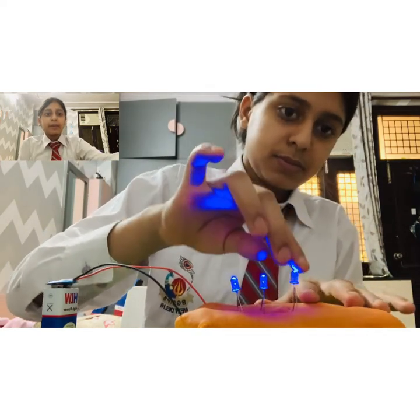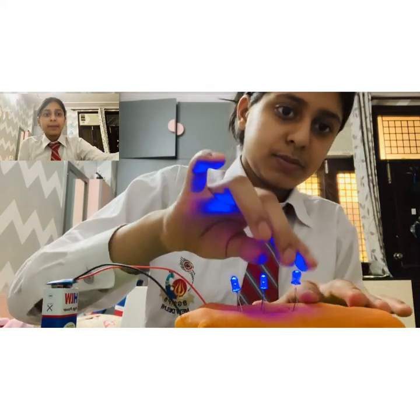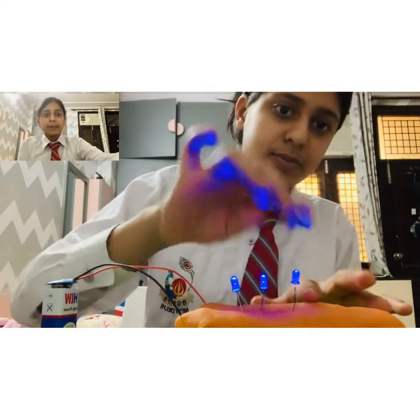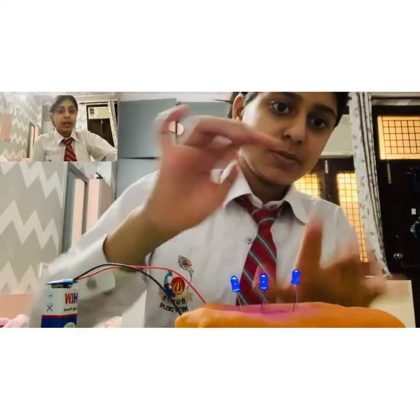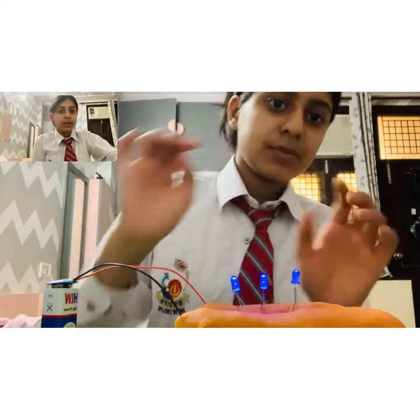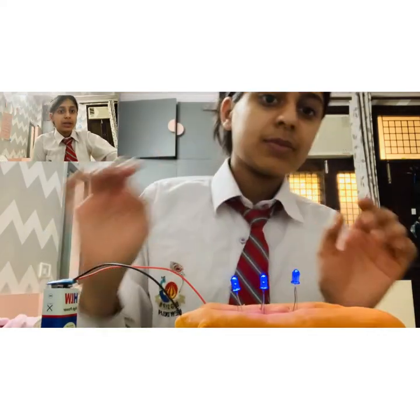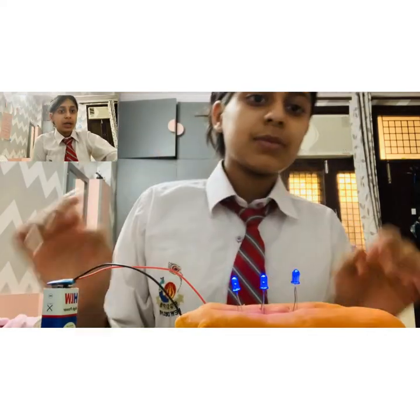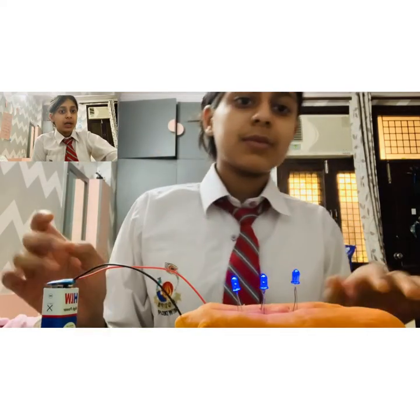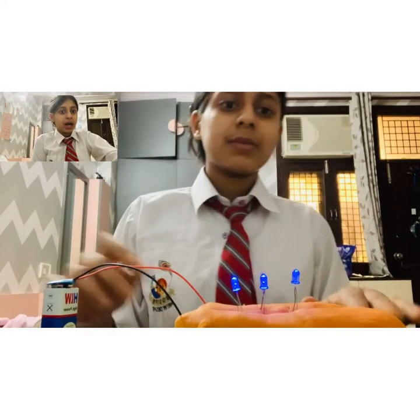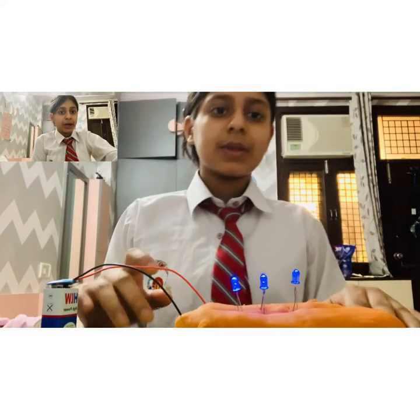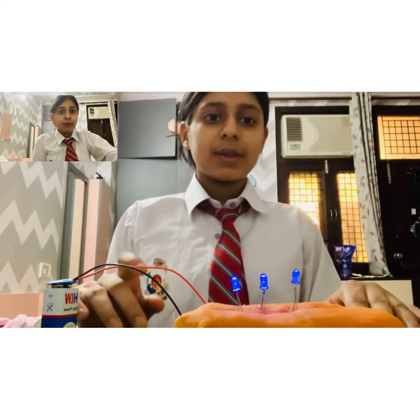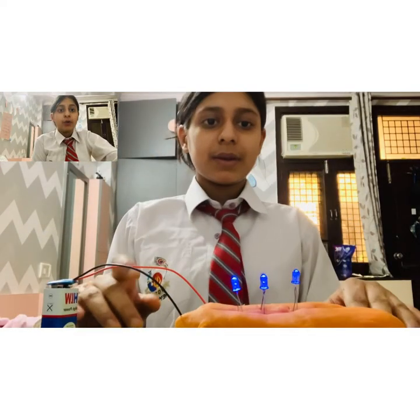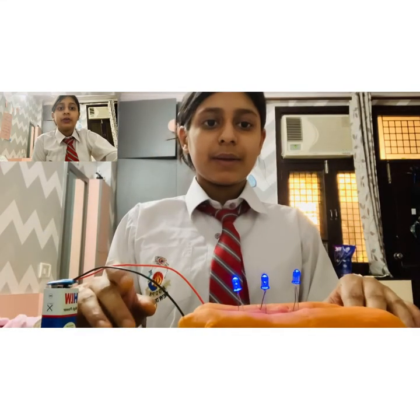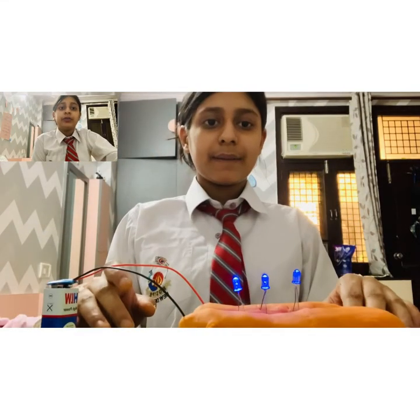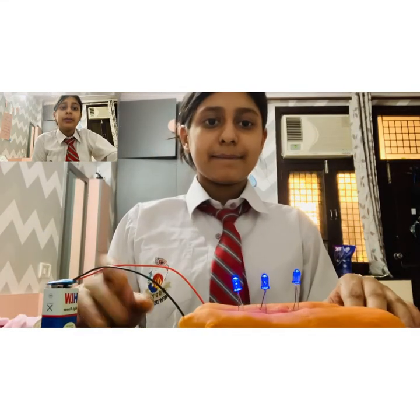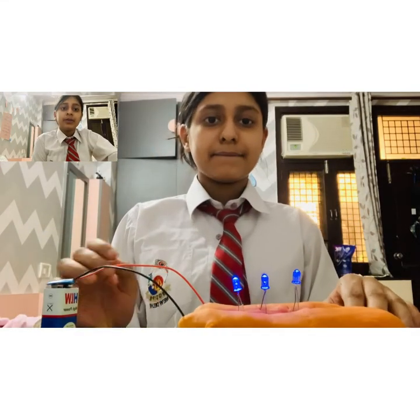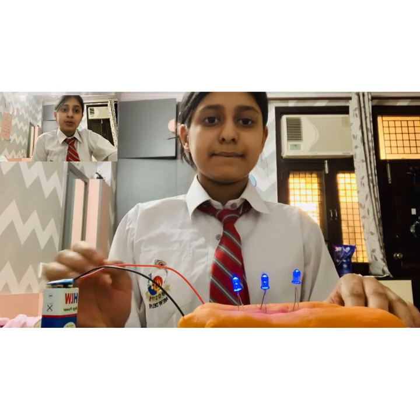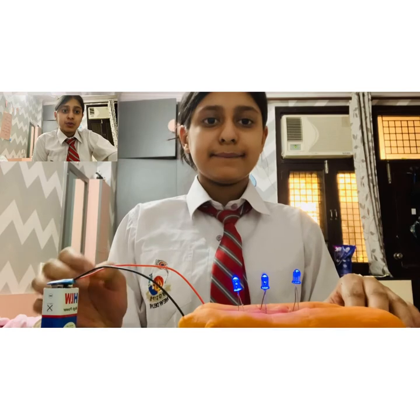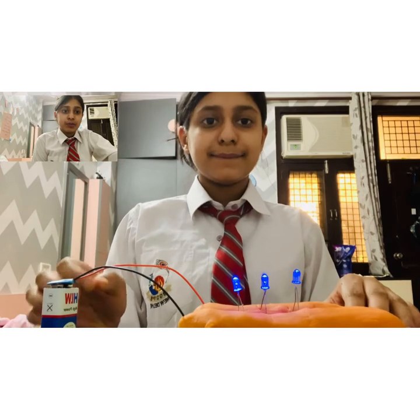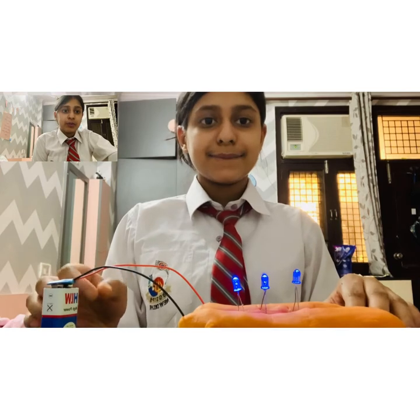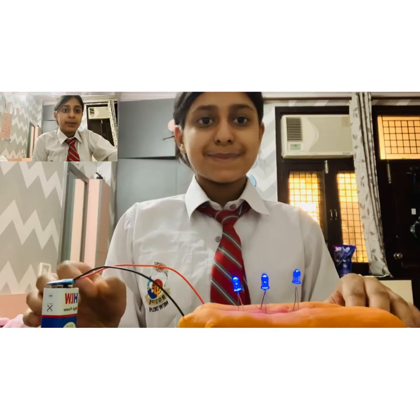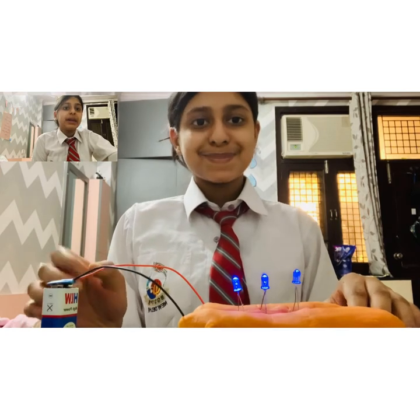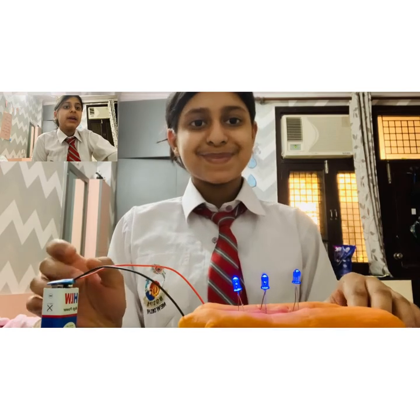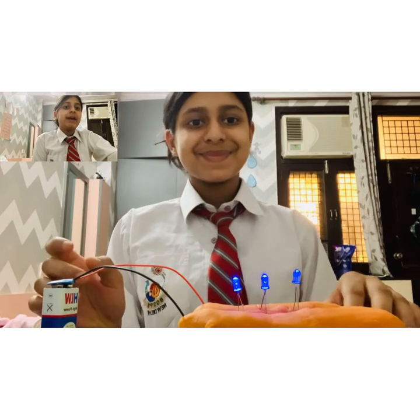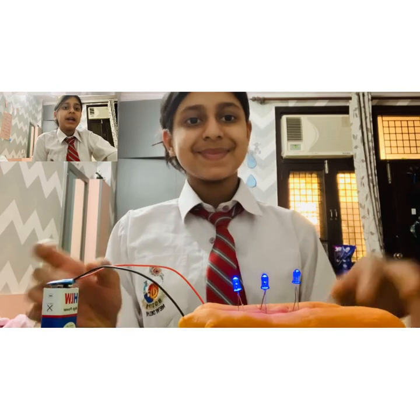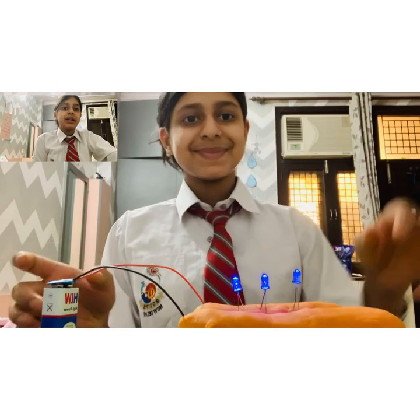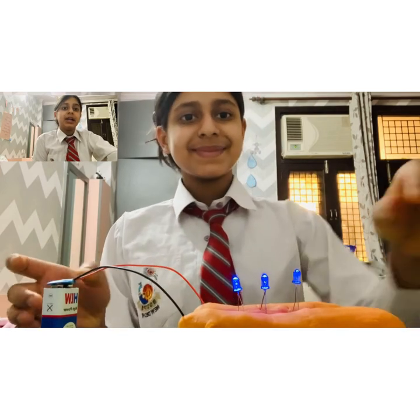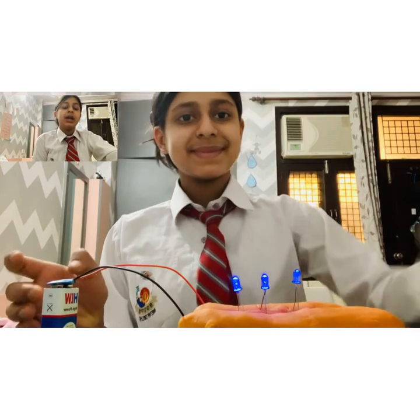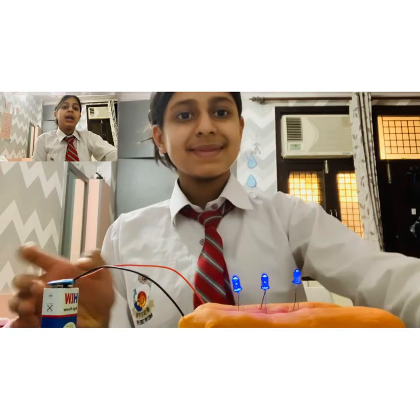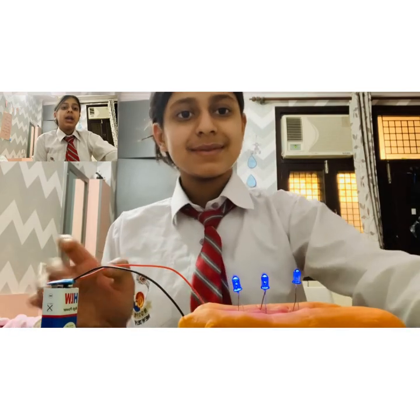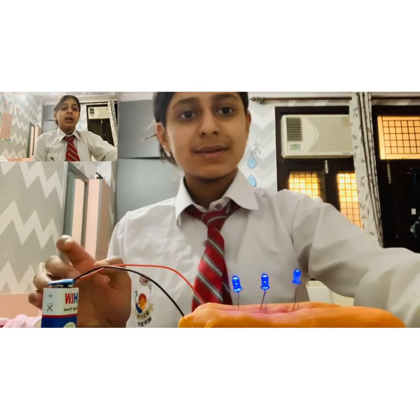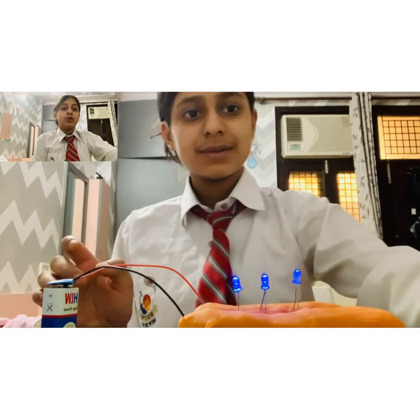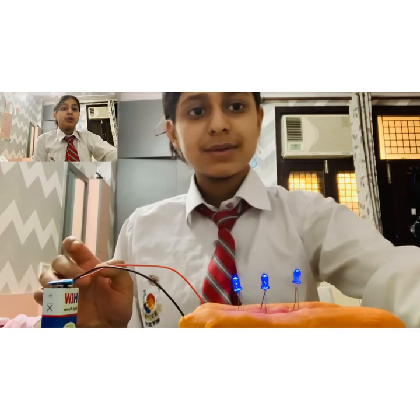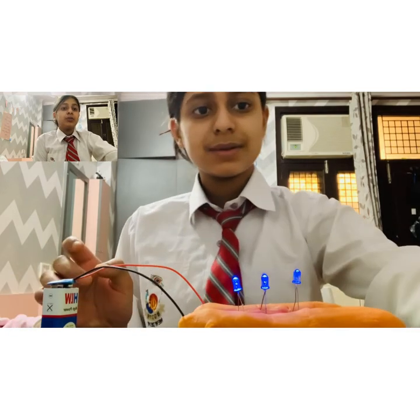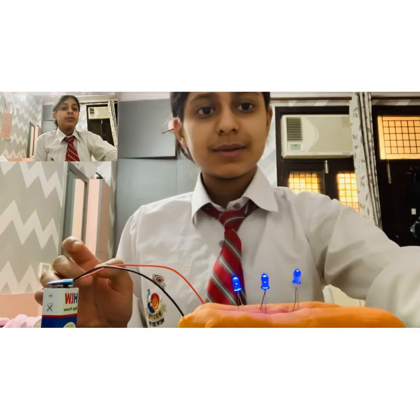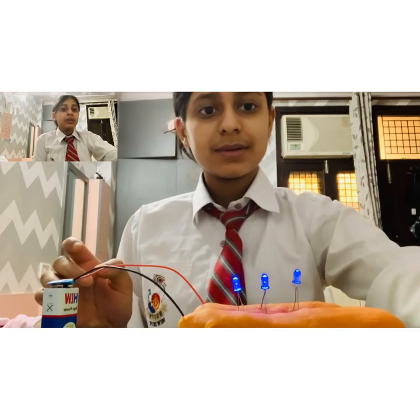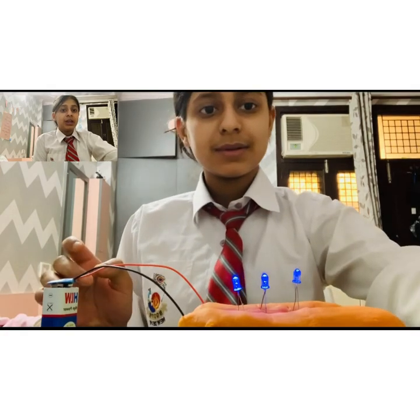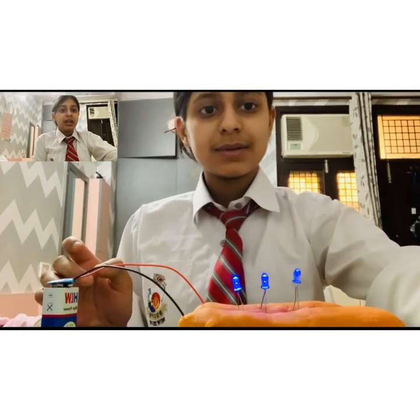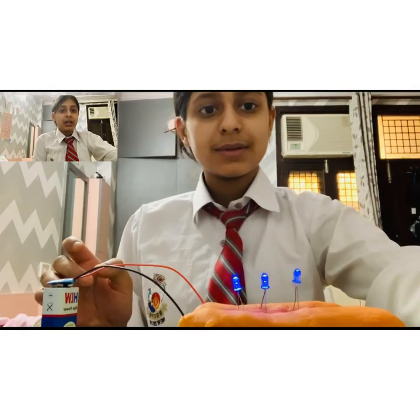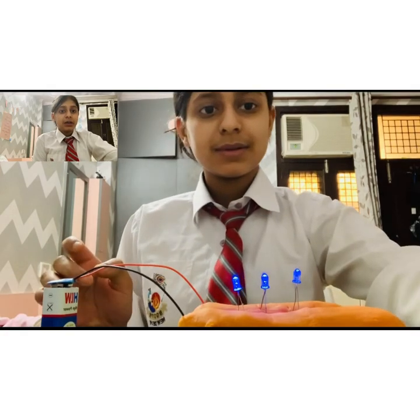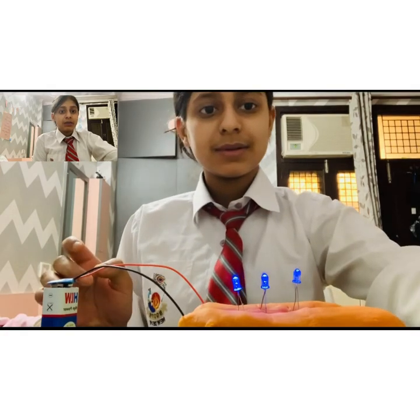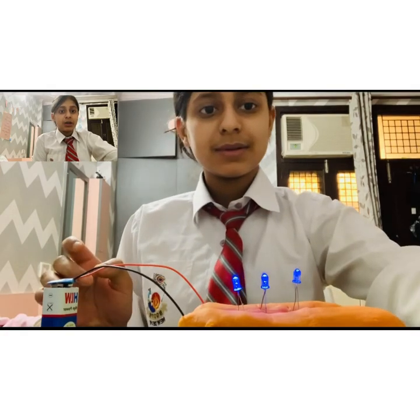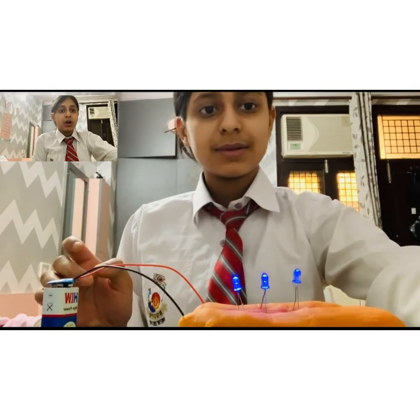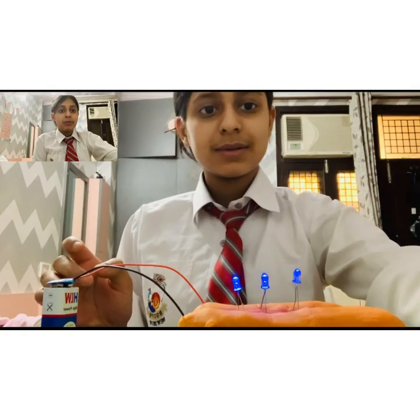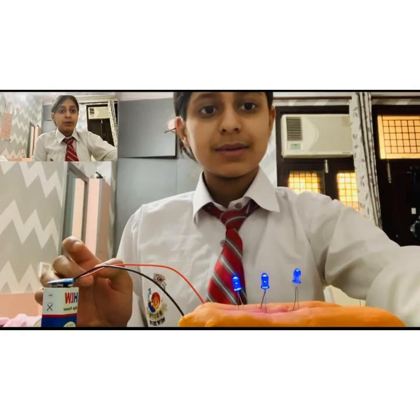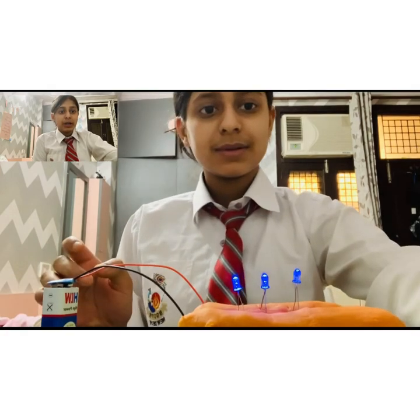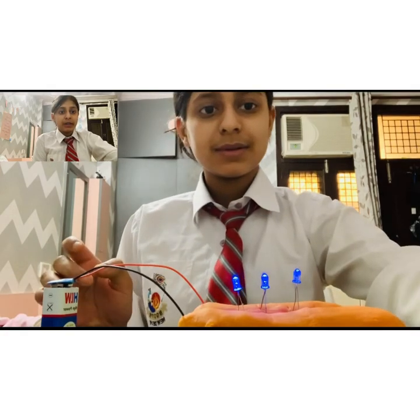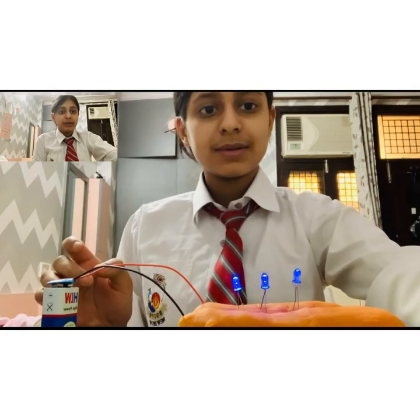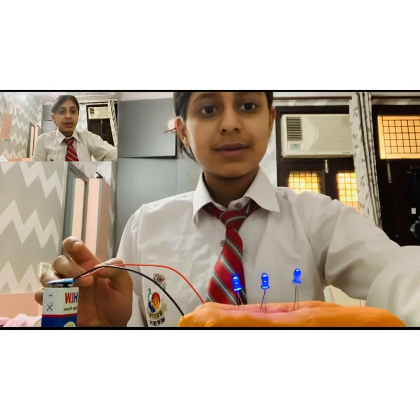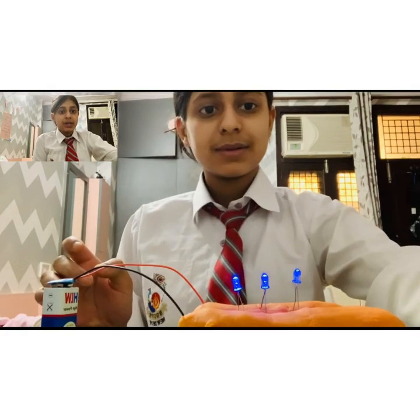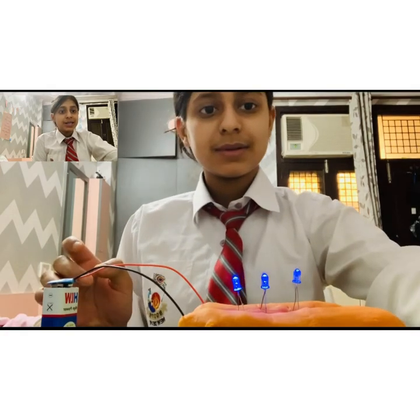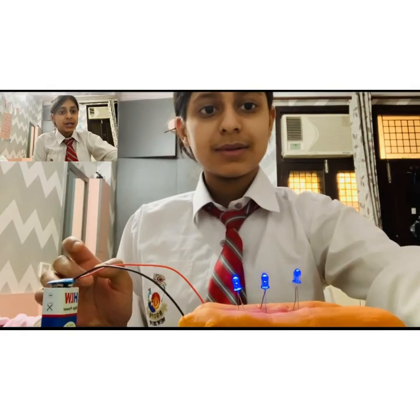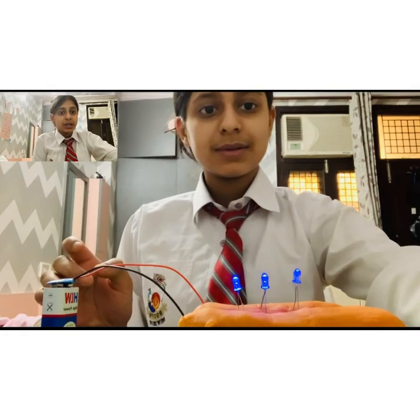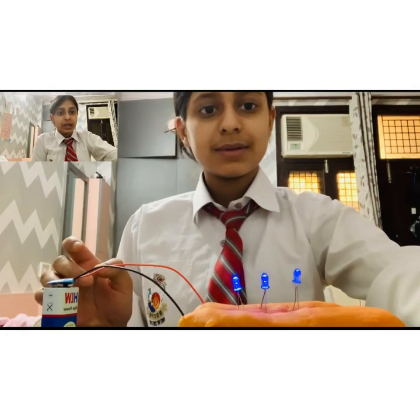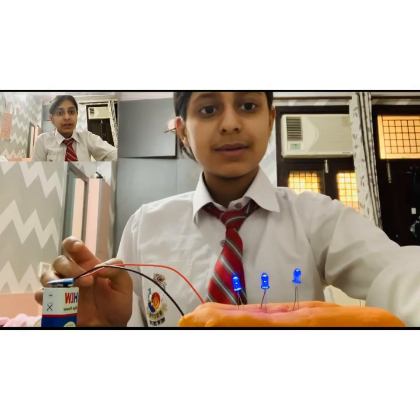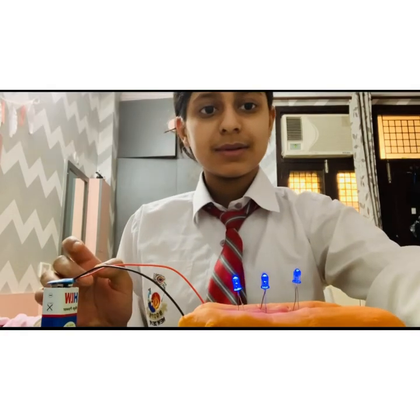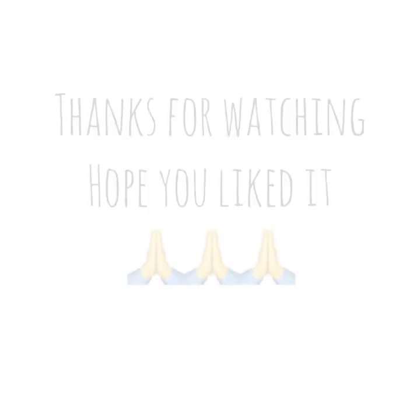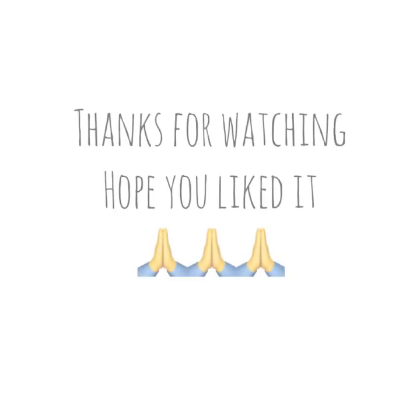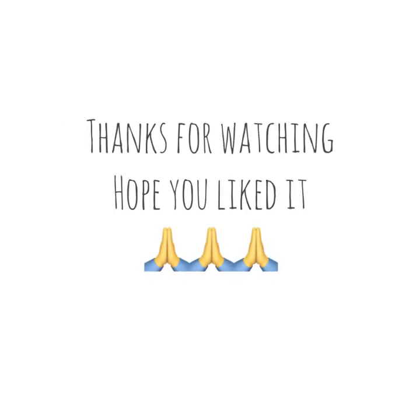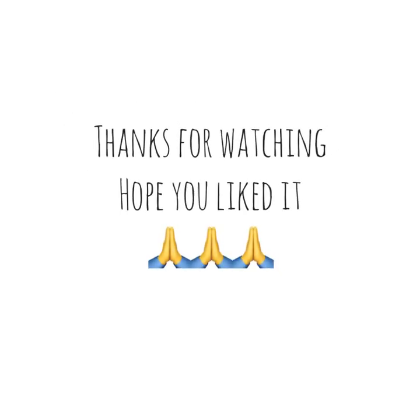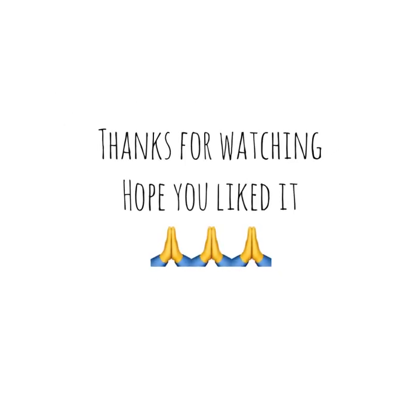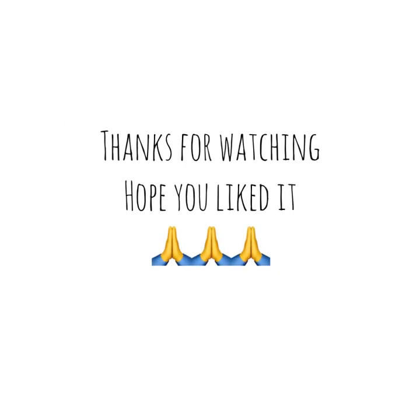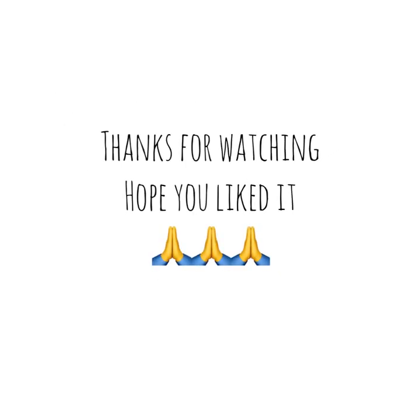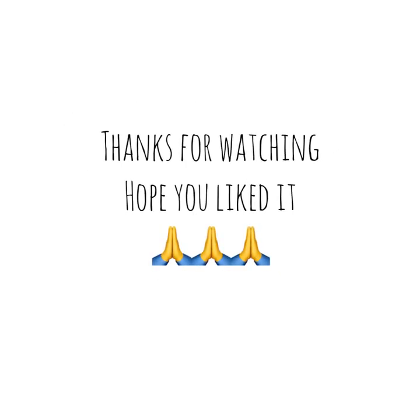Now the current flowing from the source will be divided into 3 equal components in the circuit.